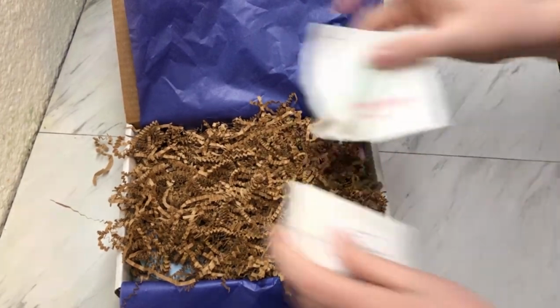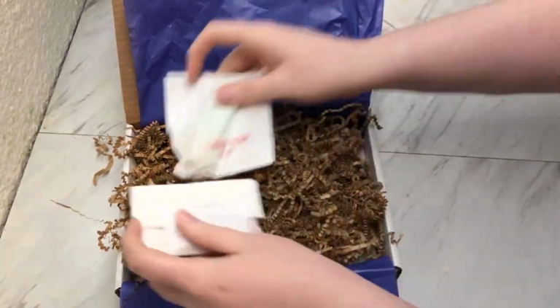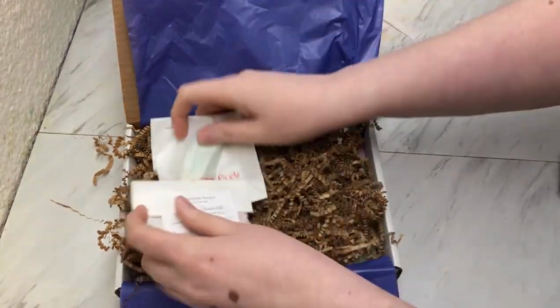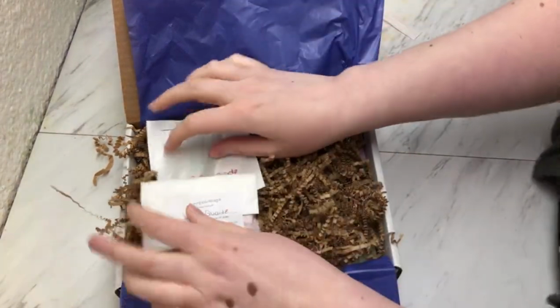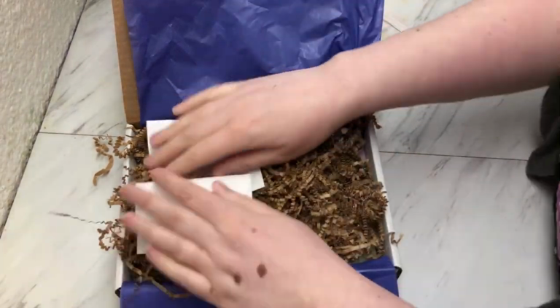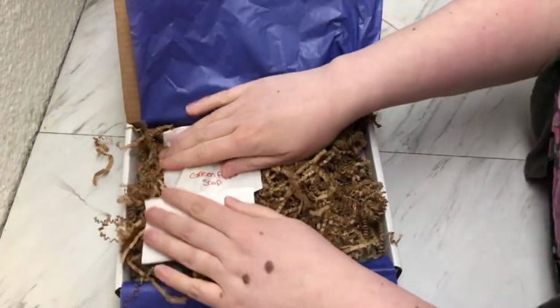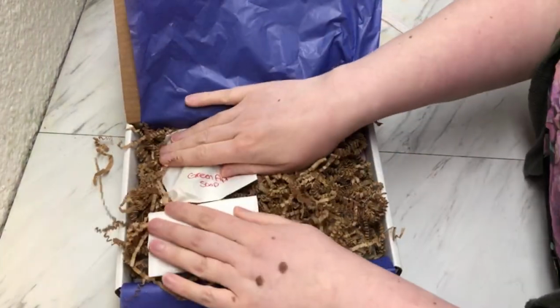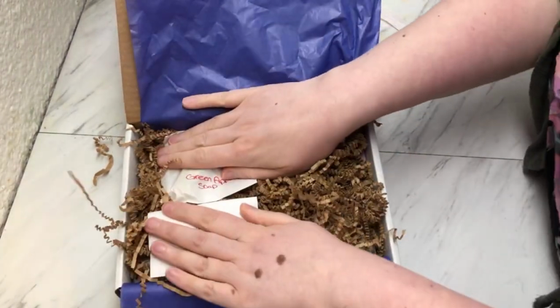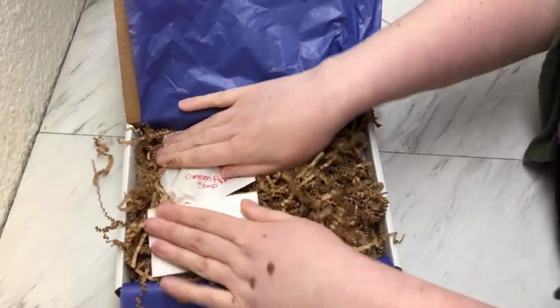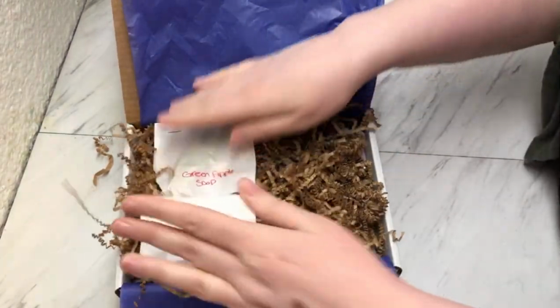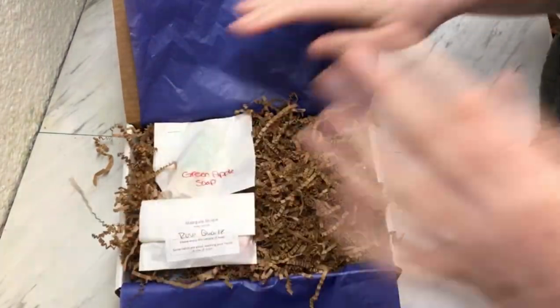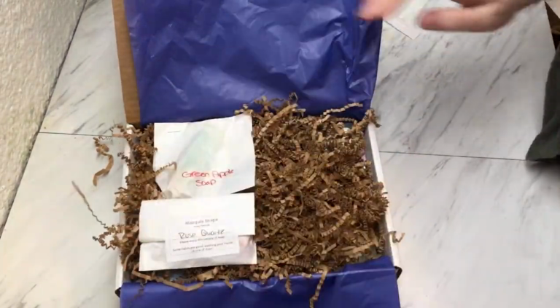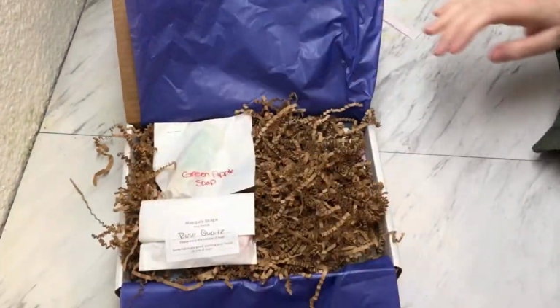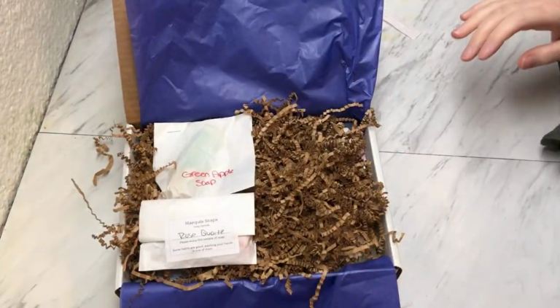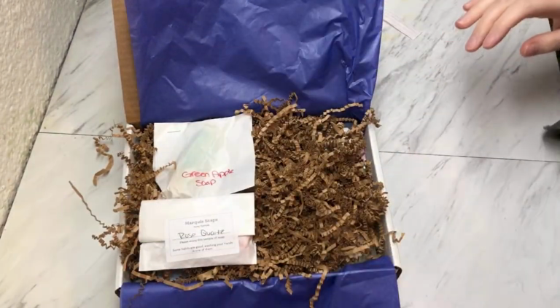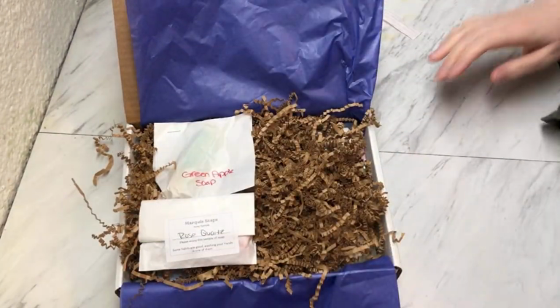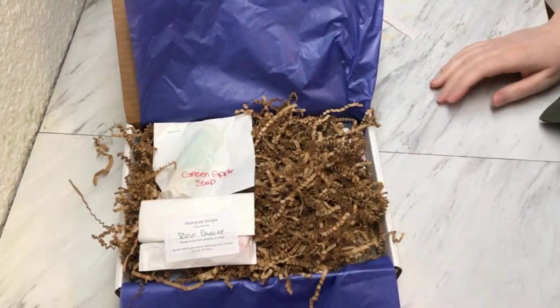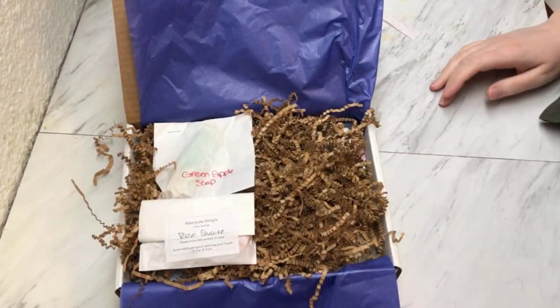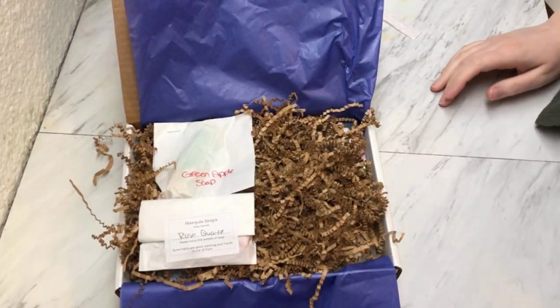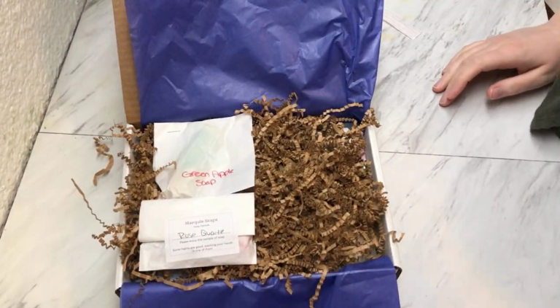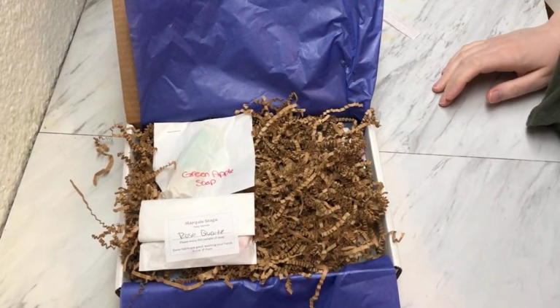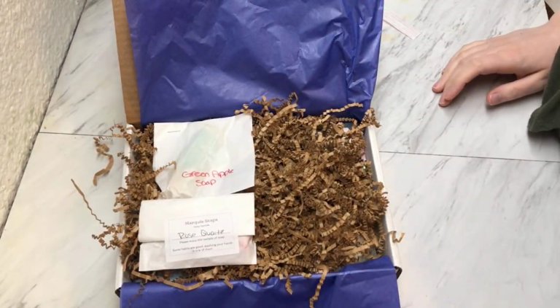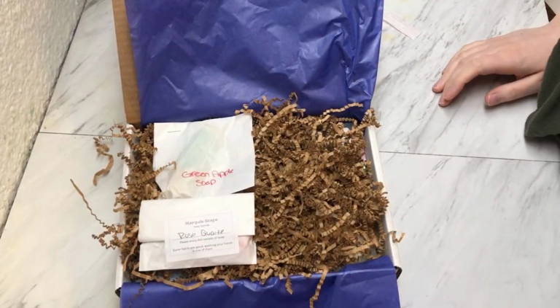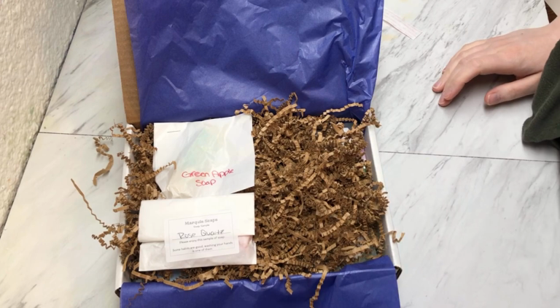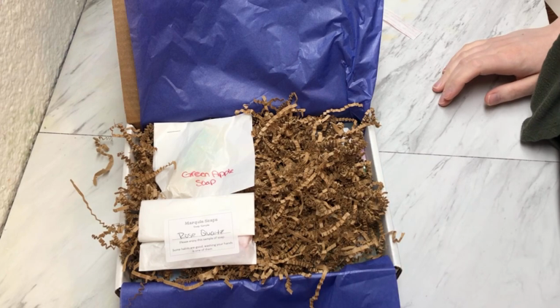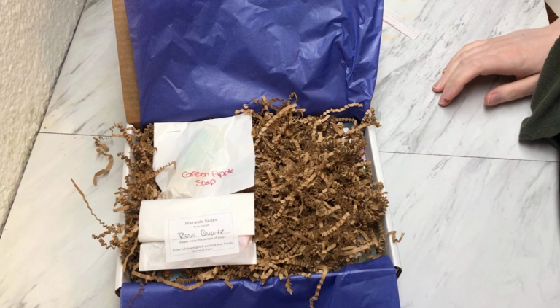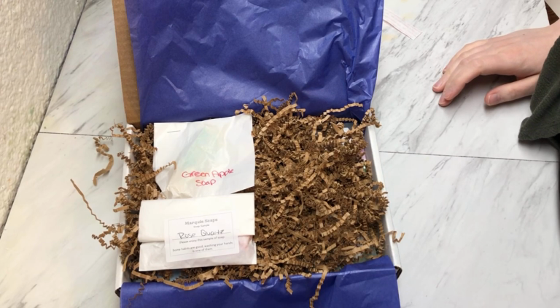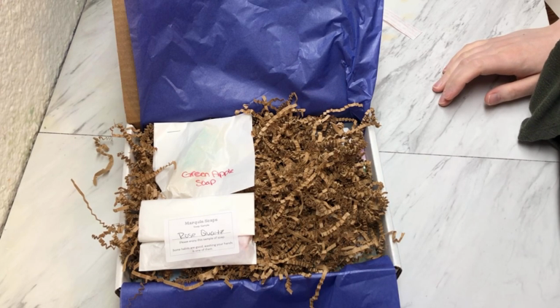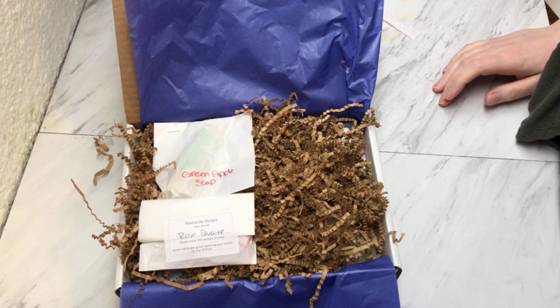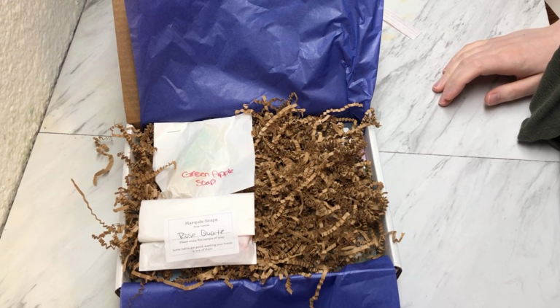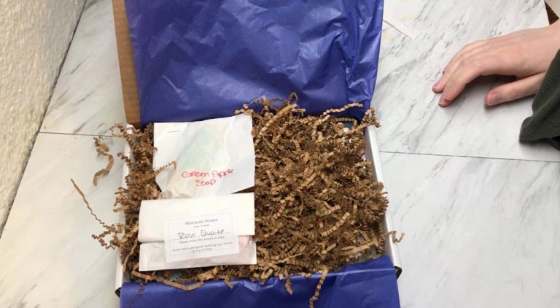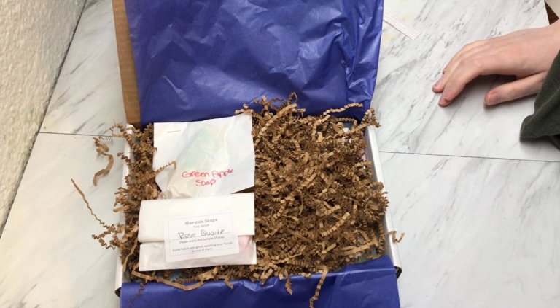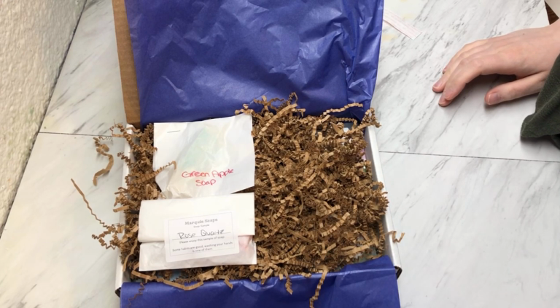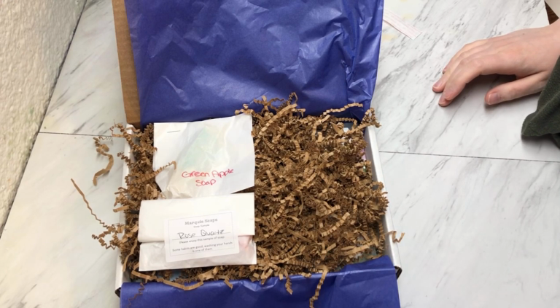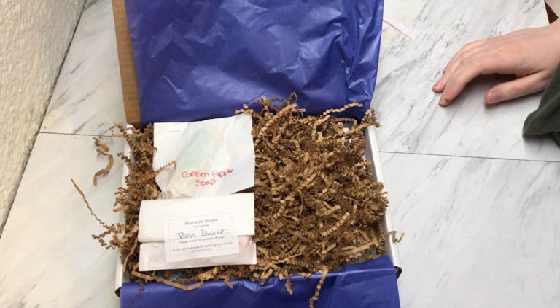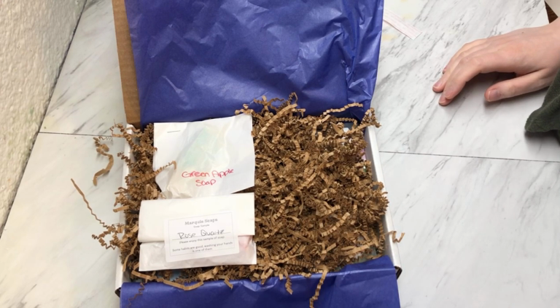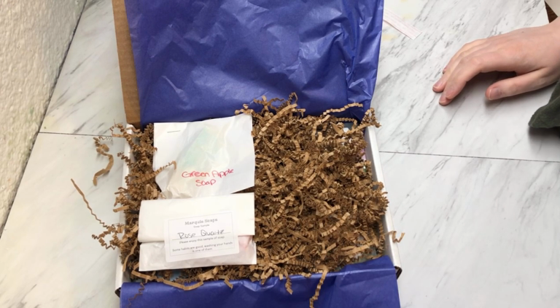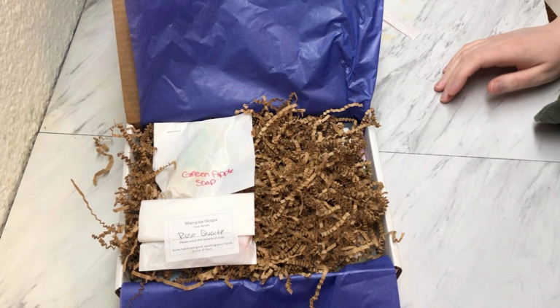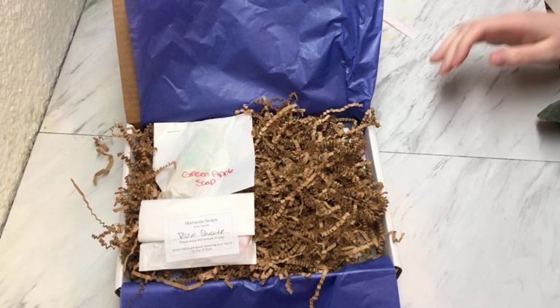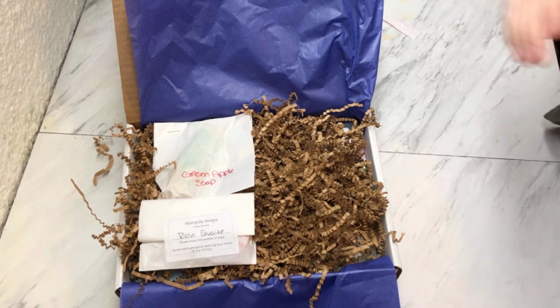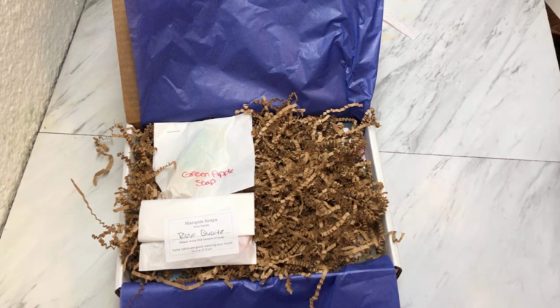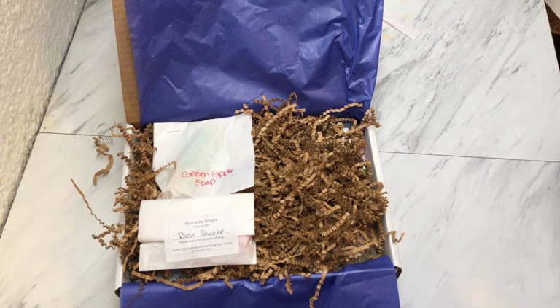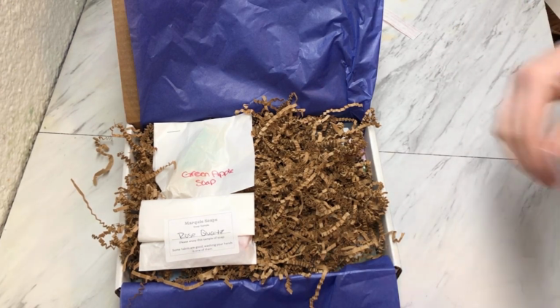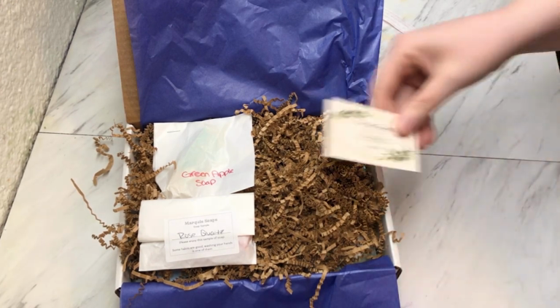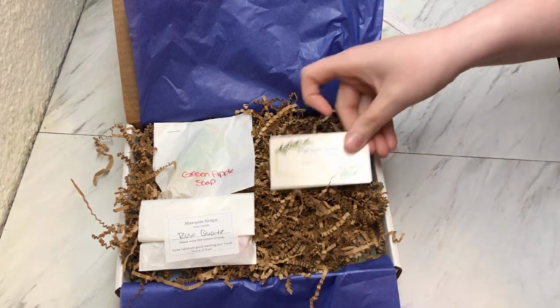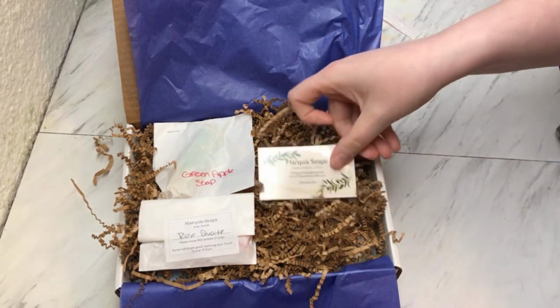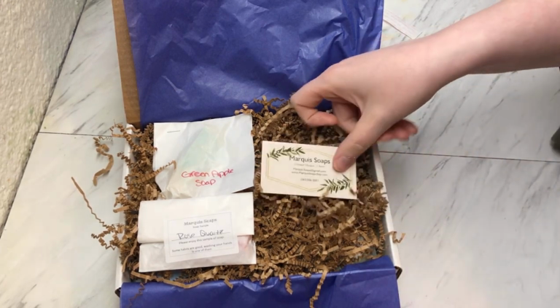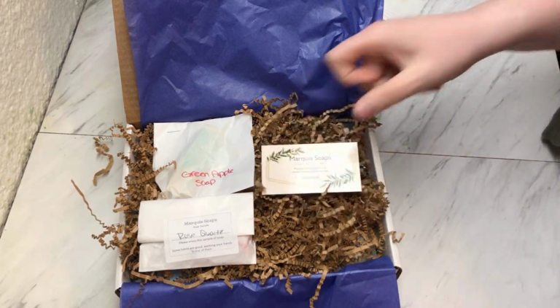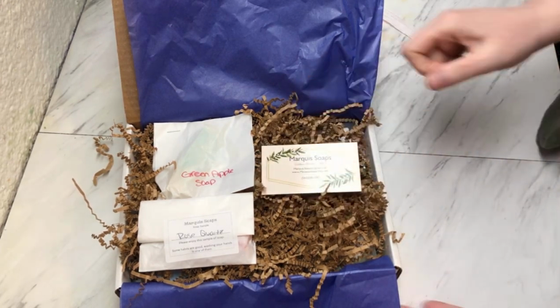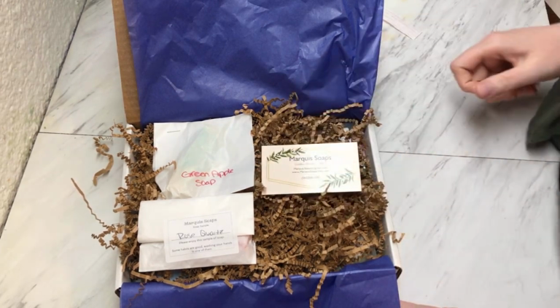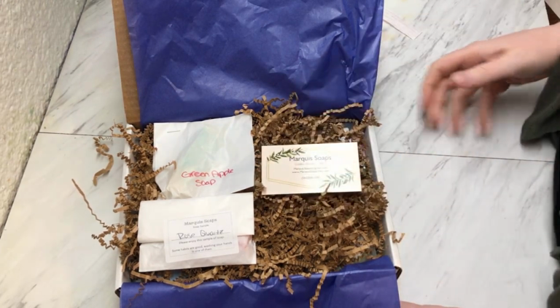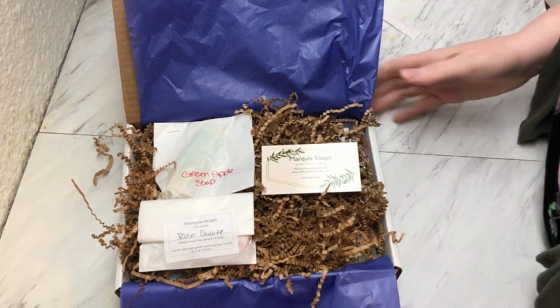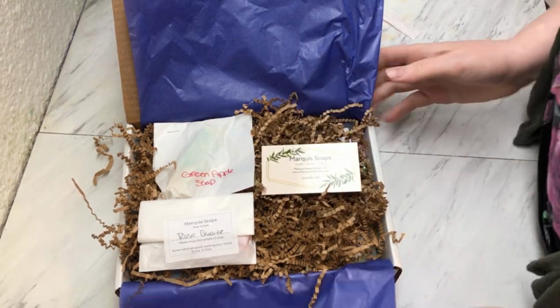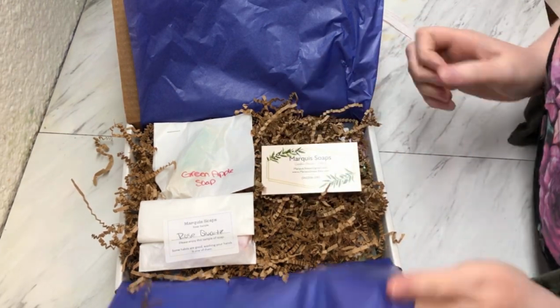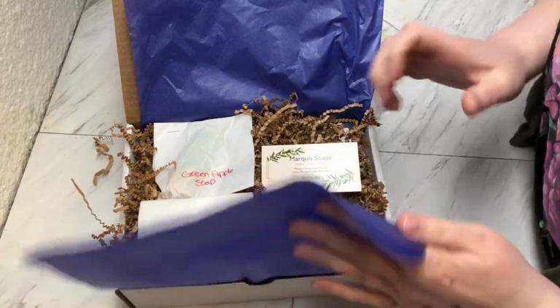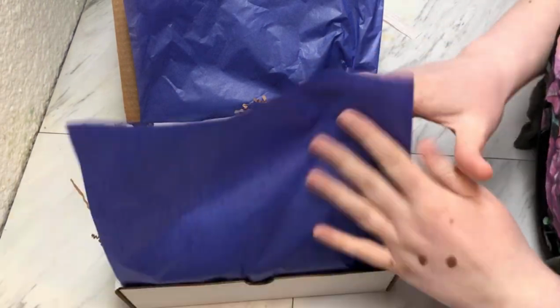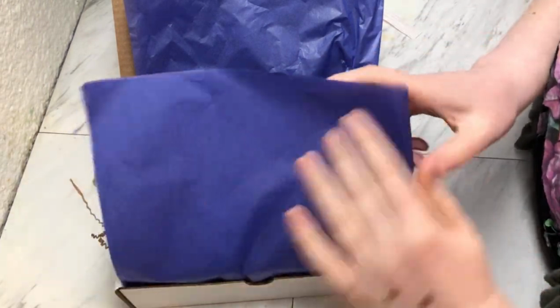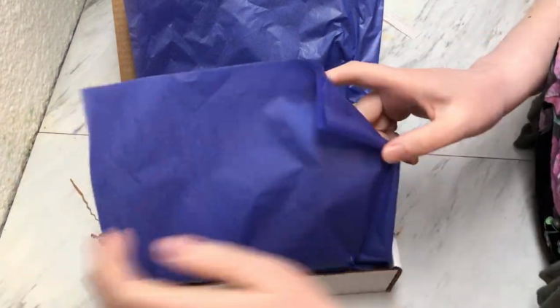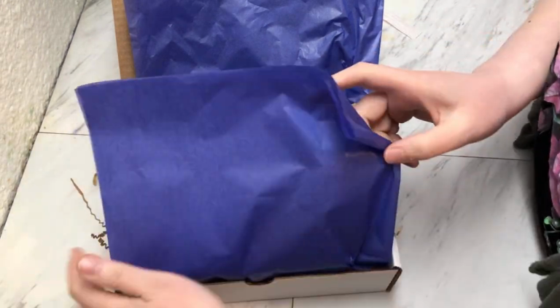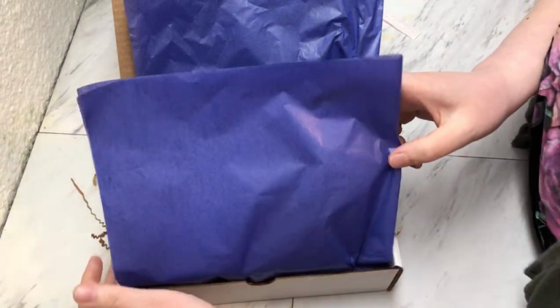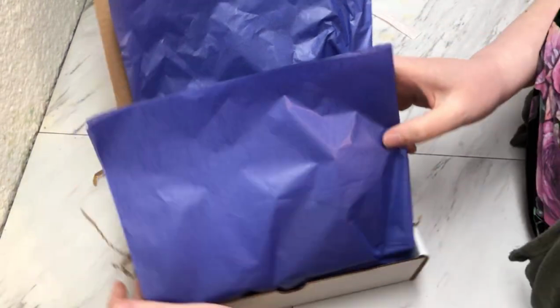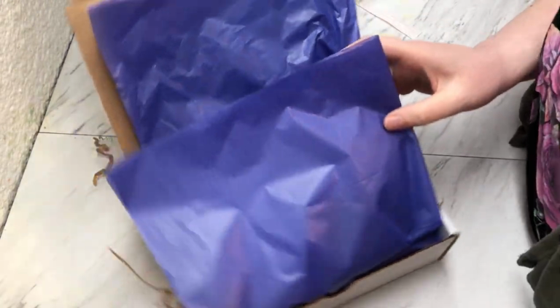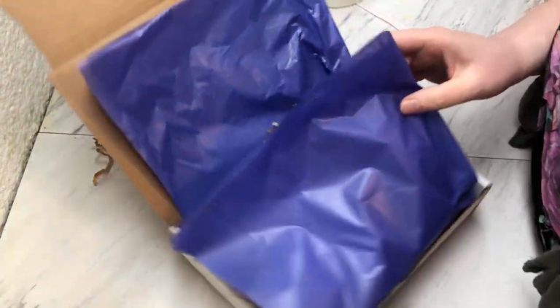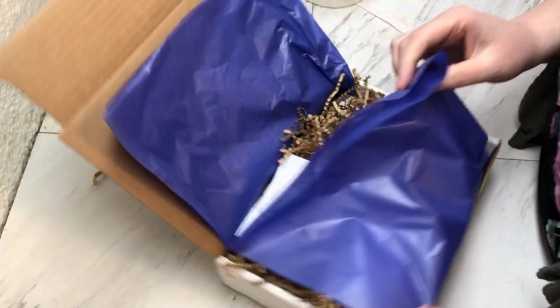I'll put a couple of samples in there and my card, and wrap it up.